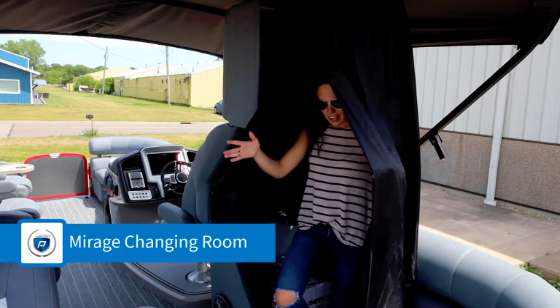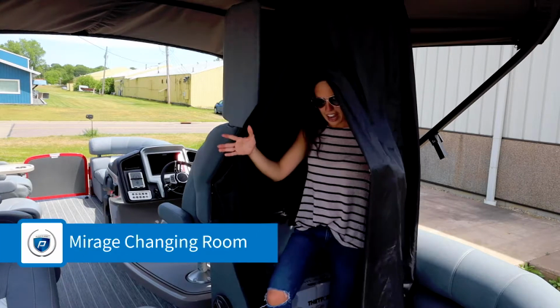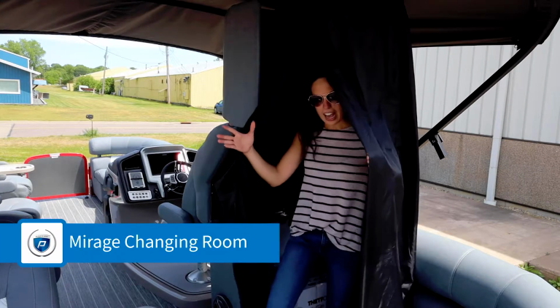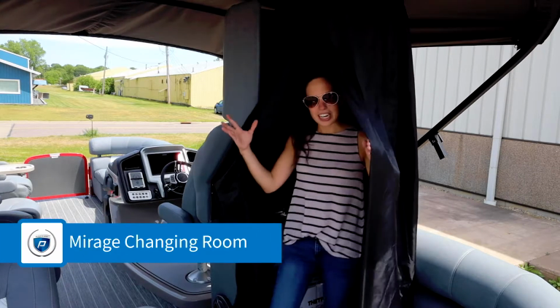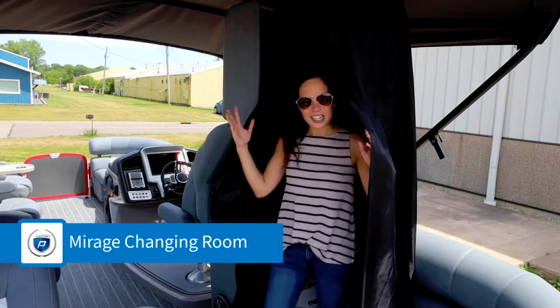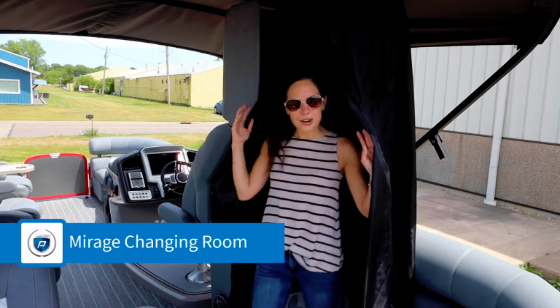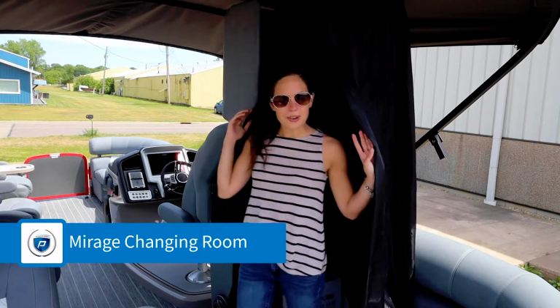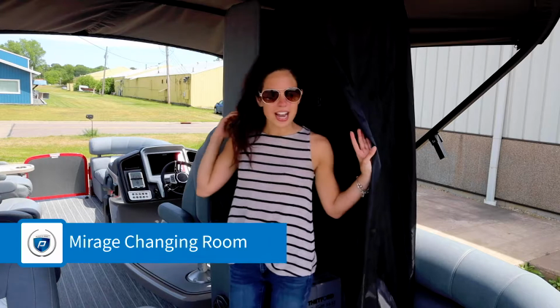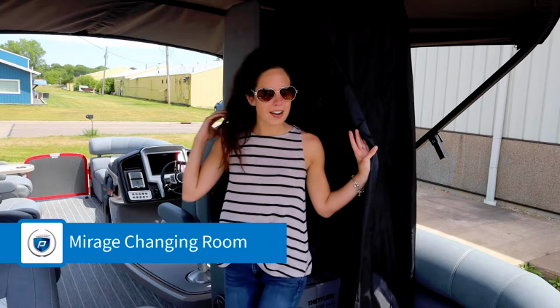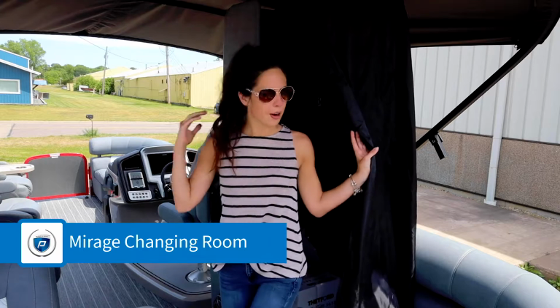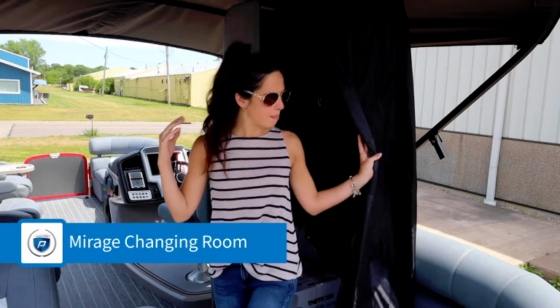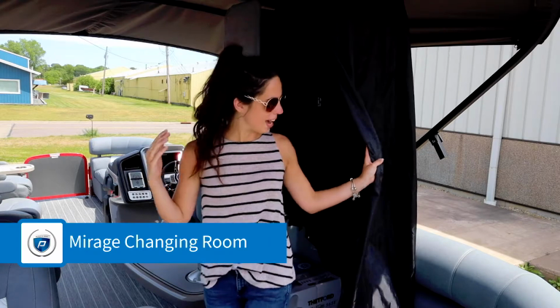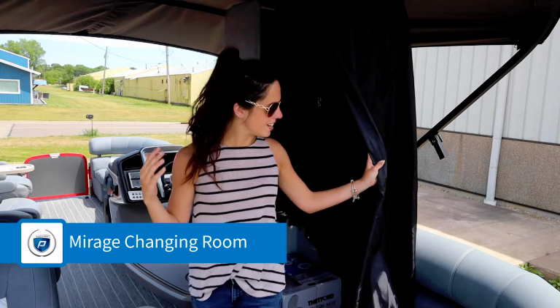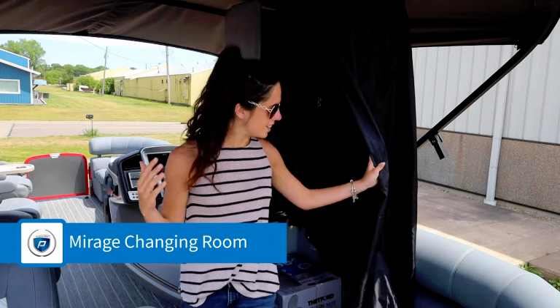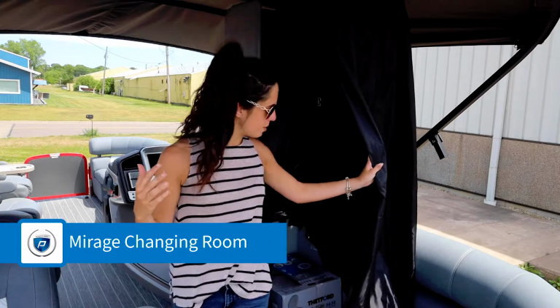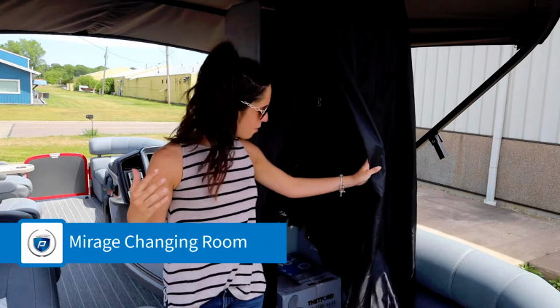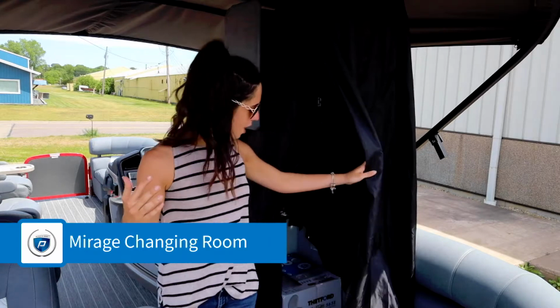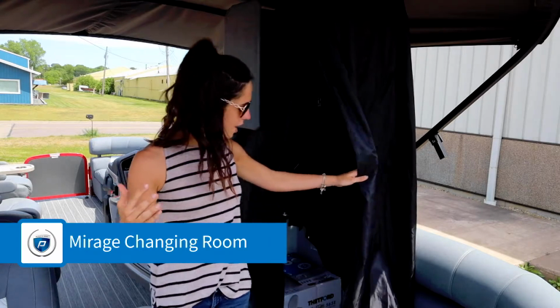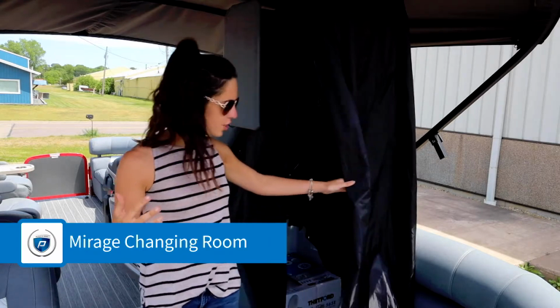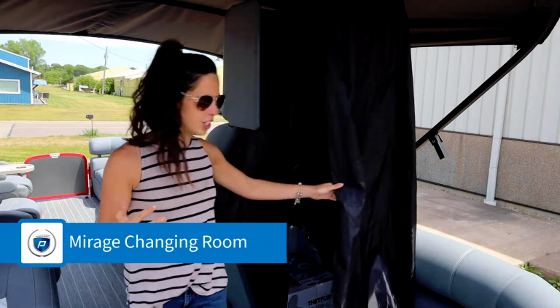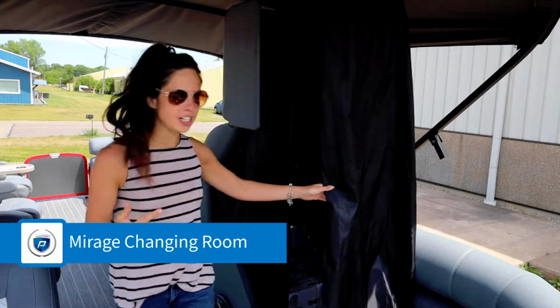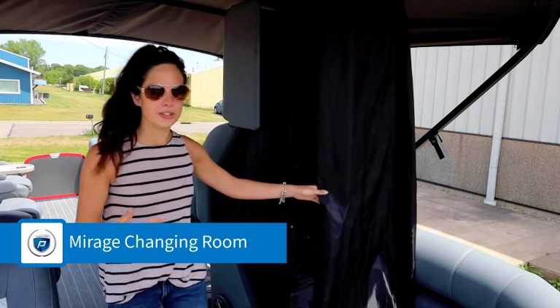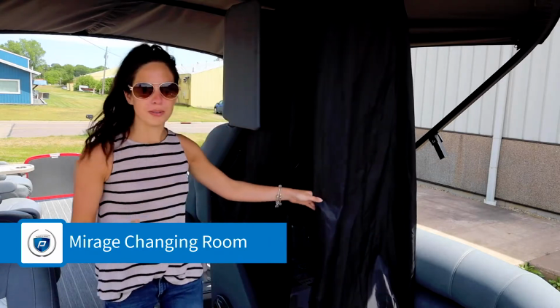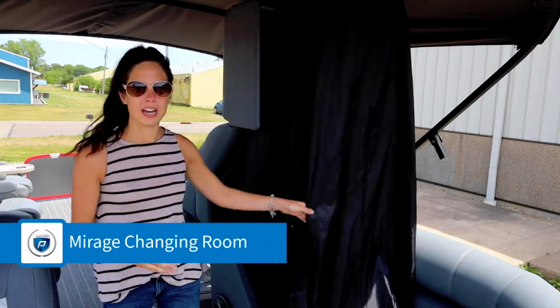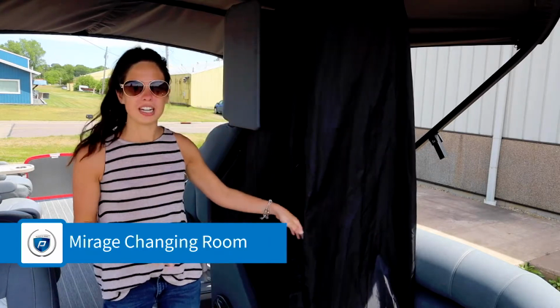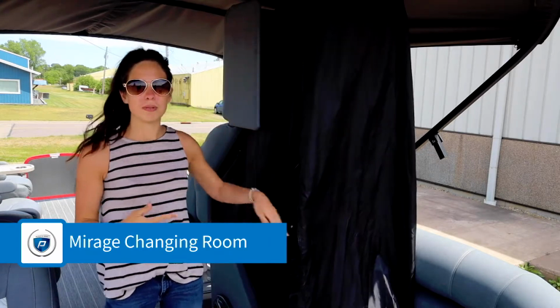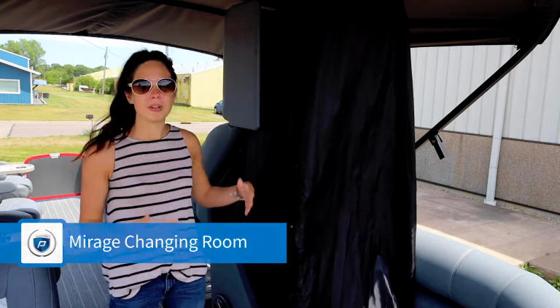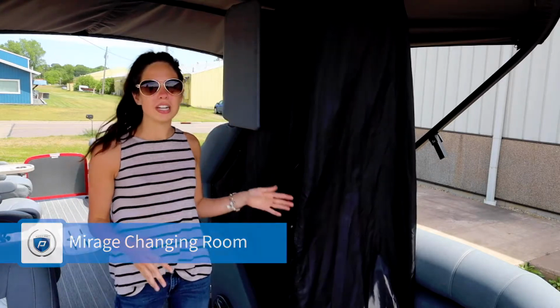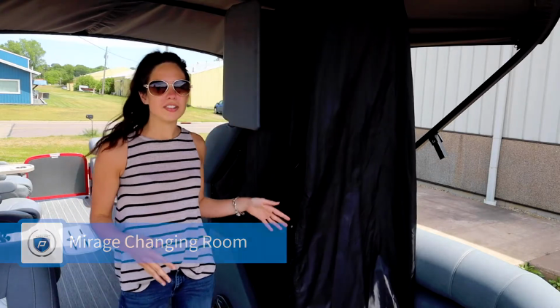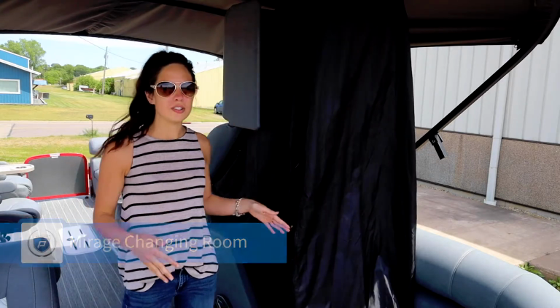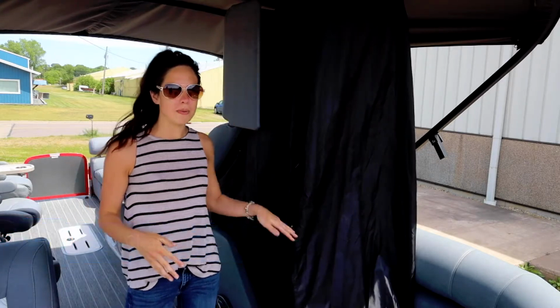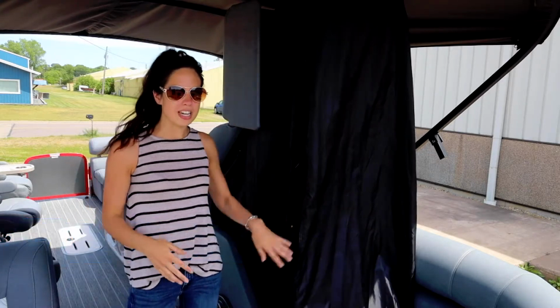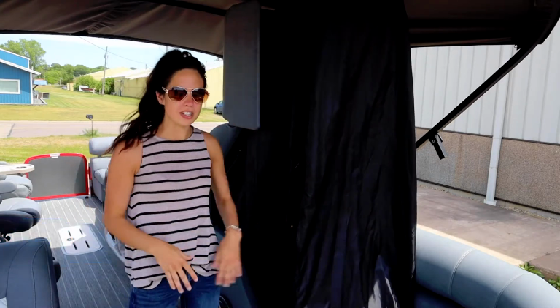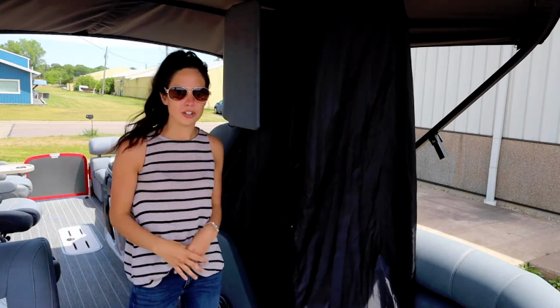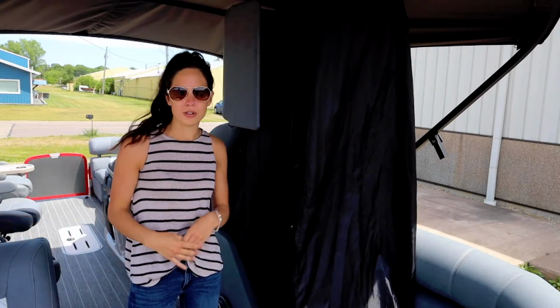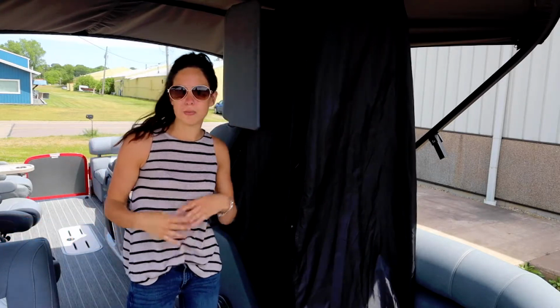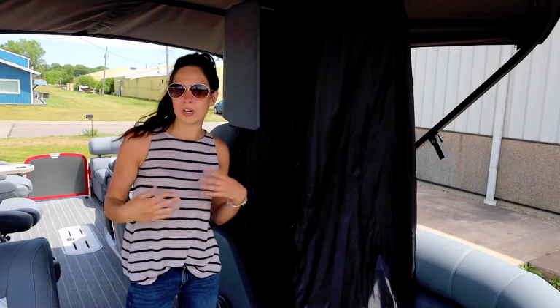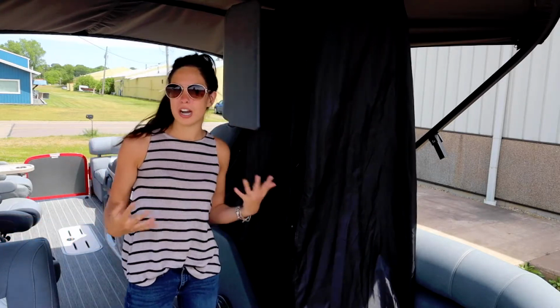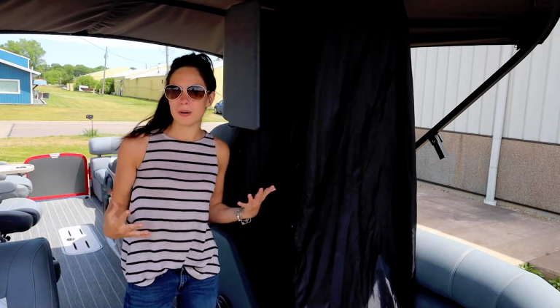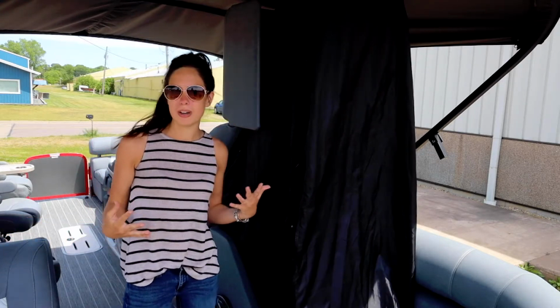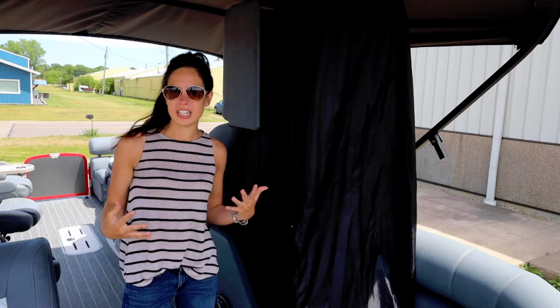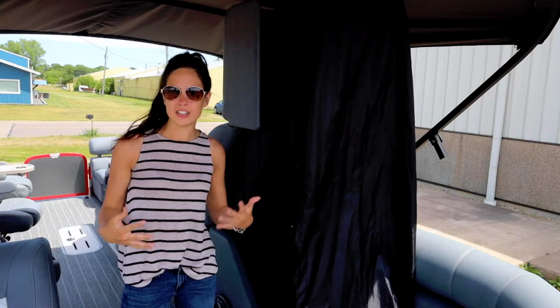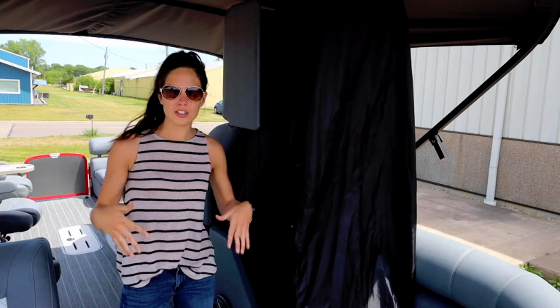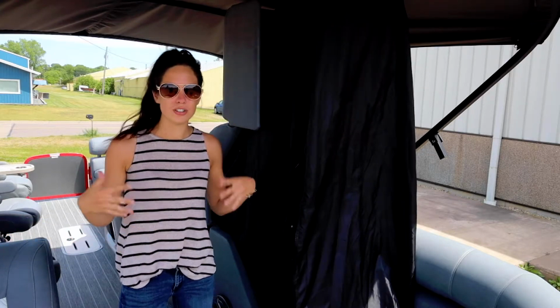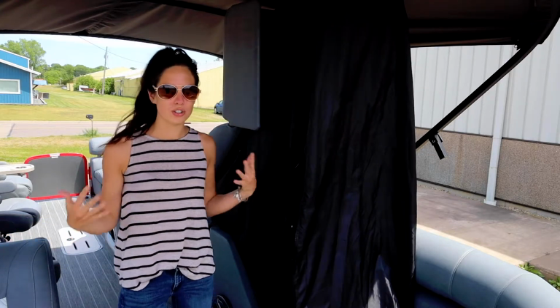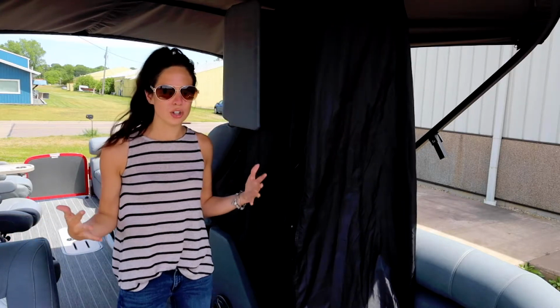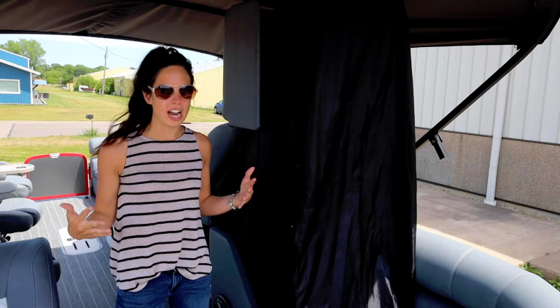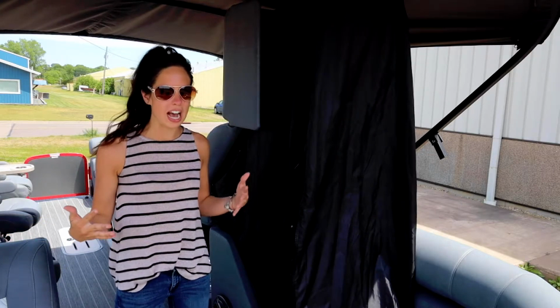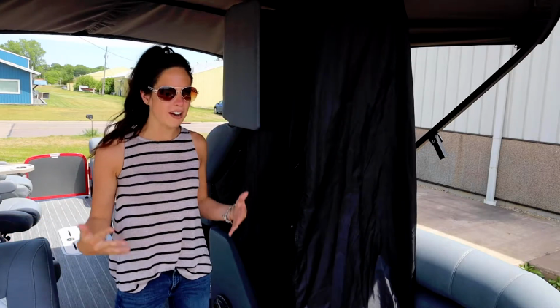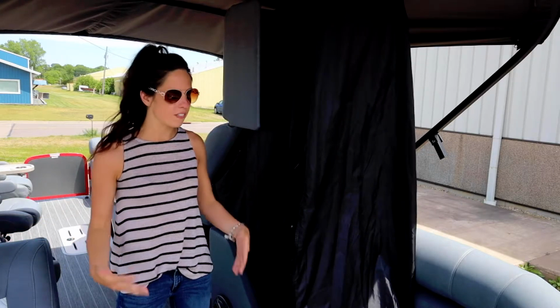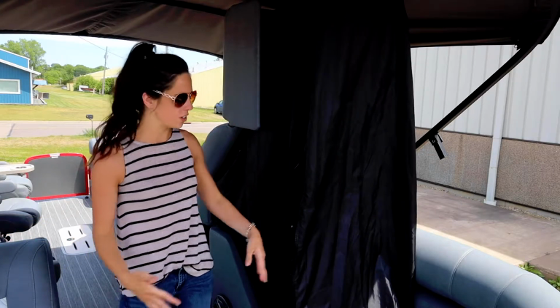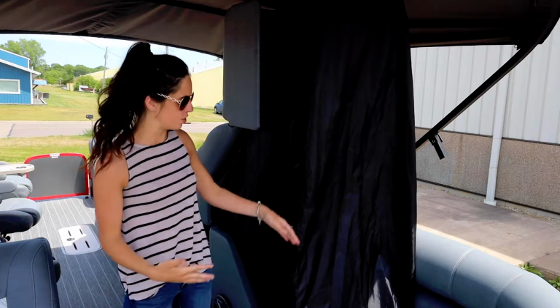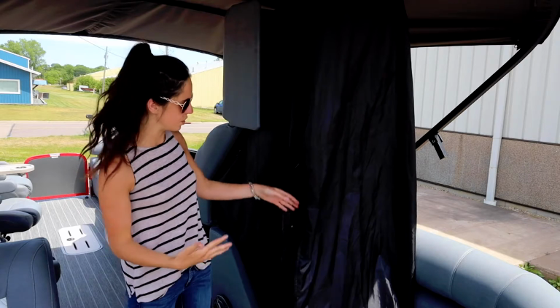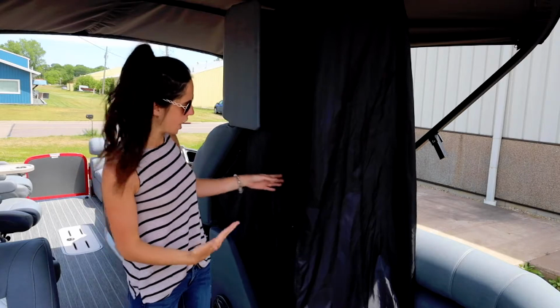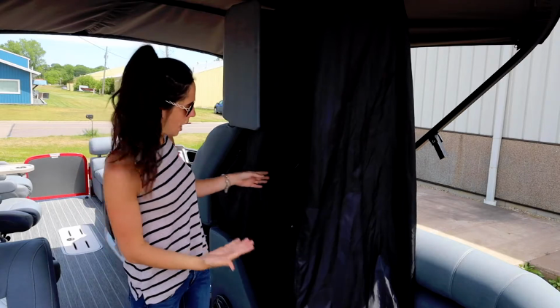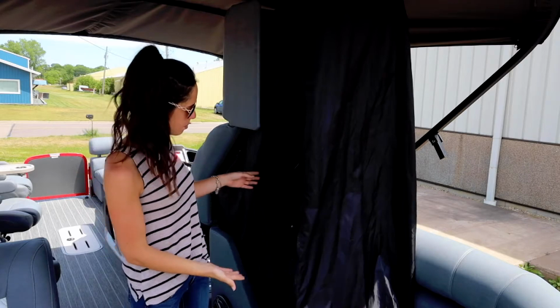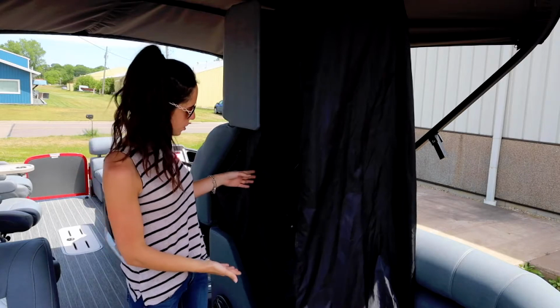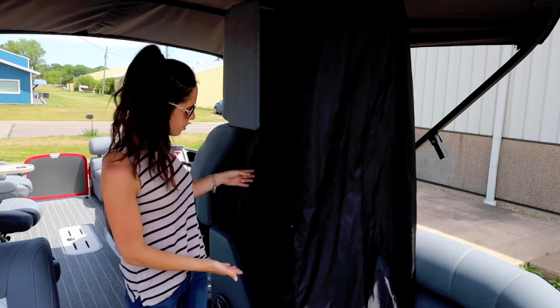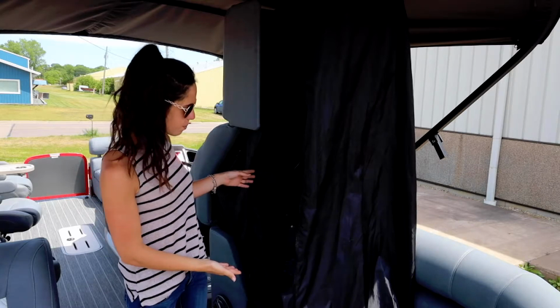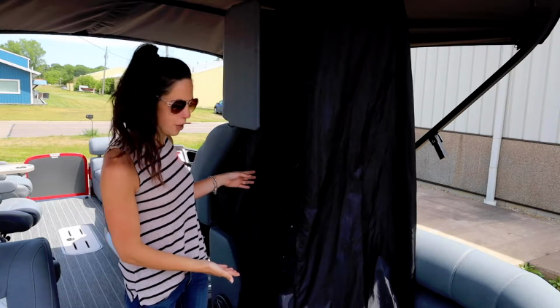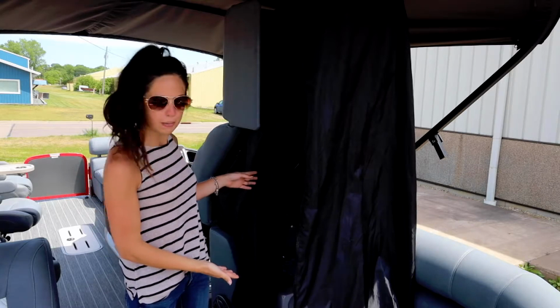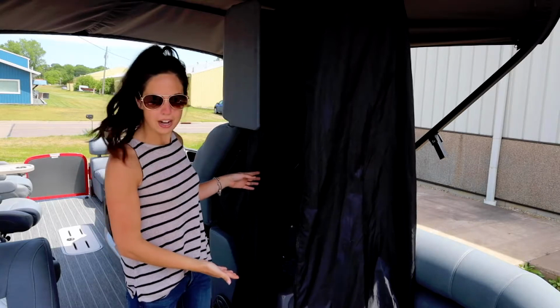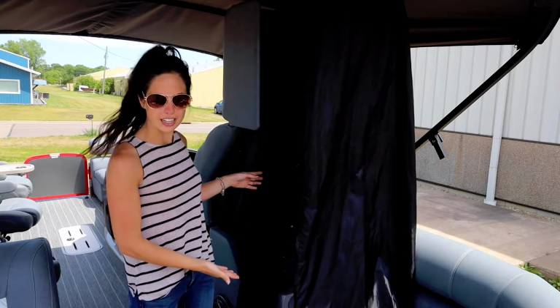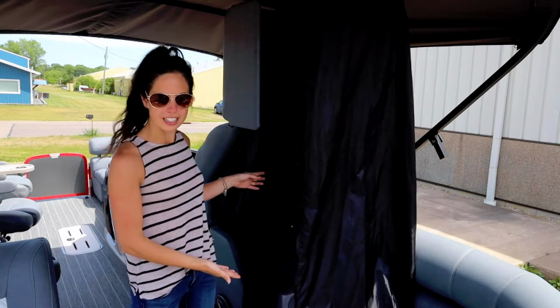Here we have our patented Mirage changing room that has plenty of space to put on your bathing suit, dry off, or use the optional porta potty.